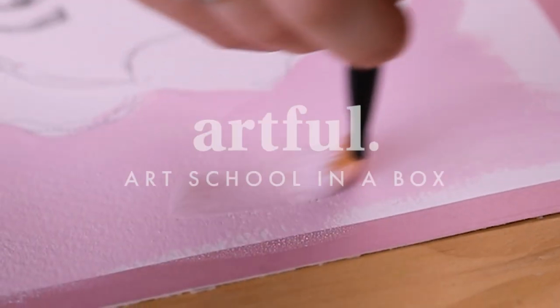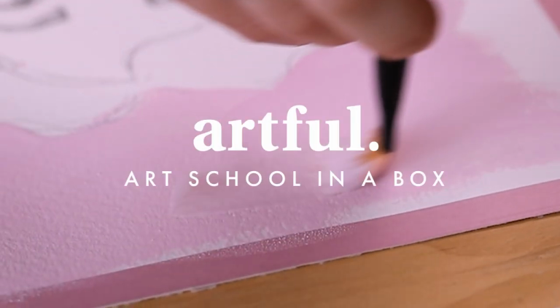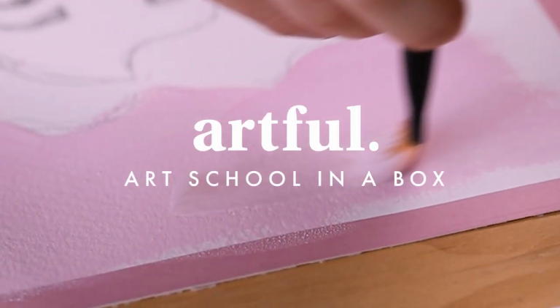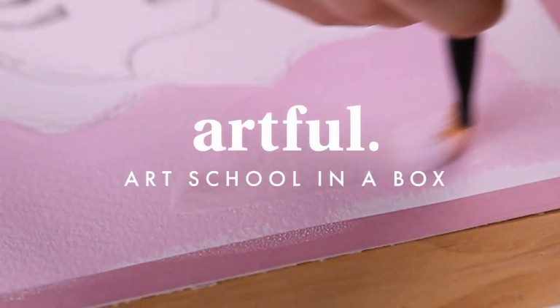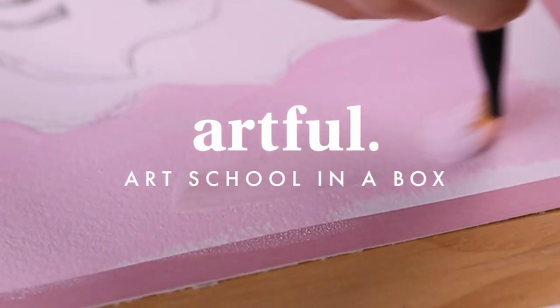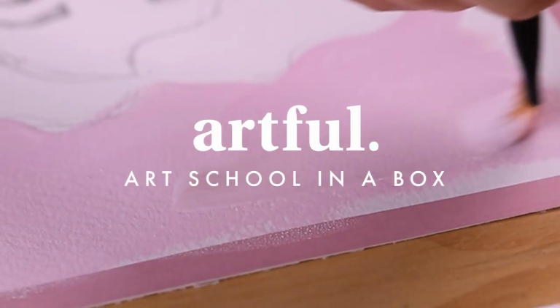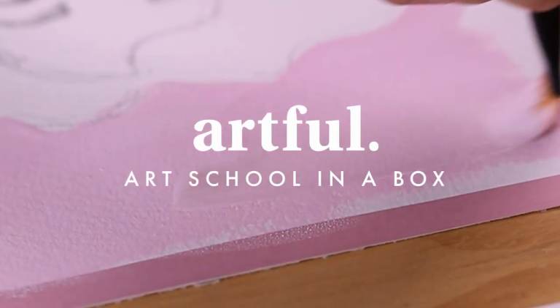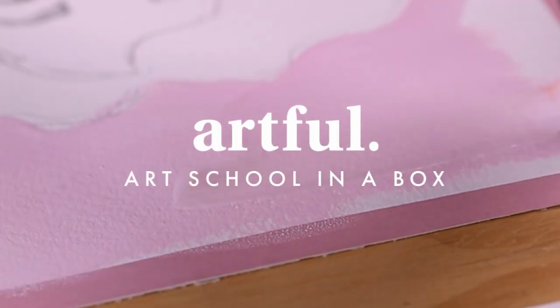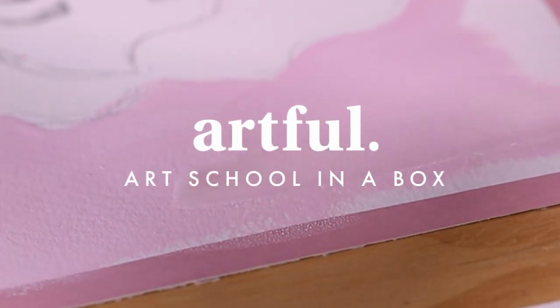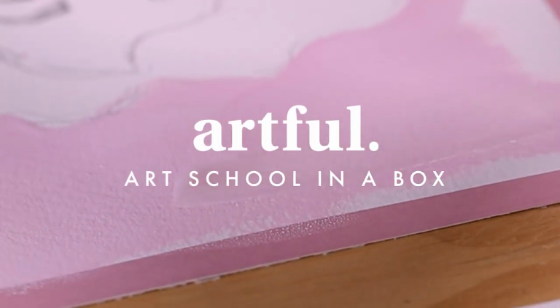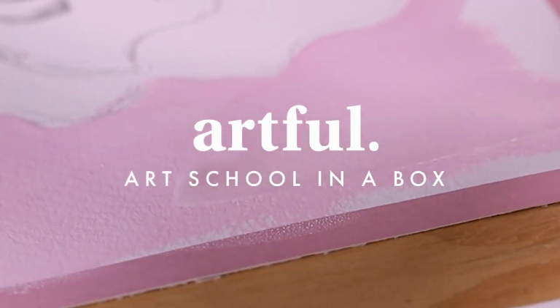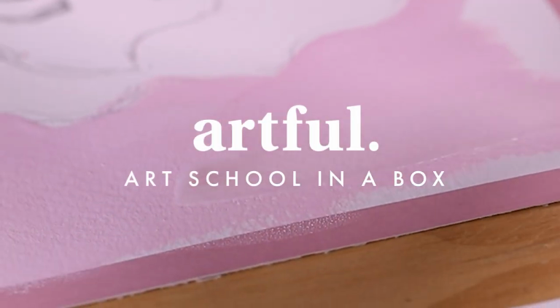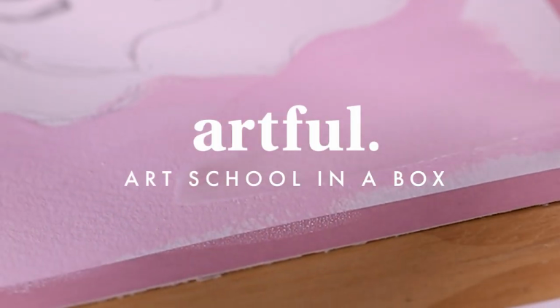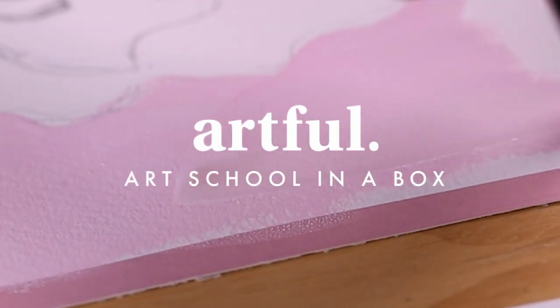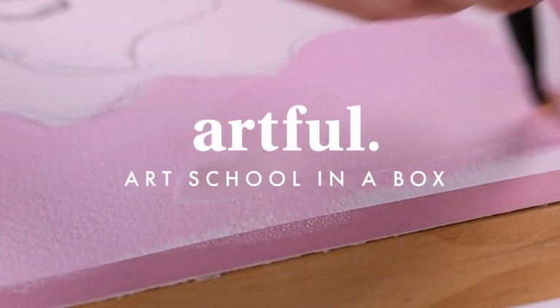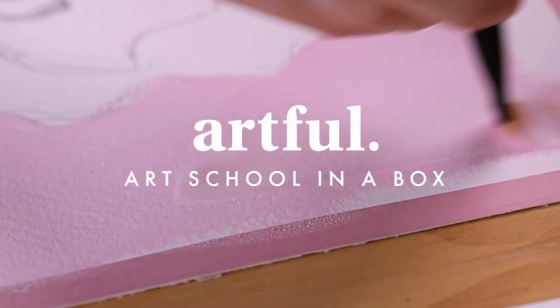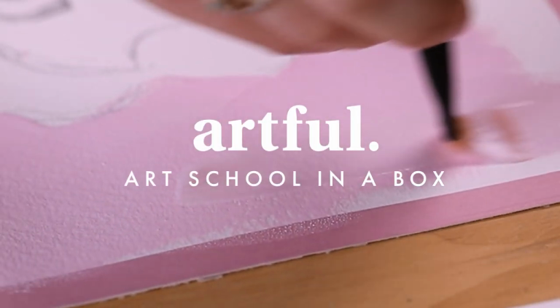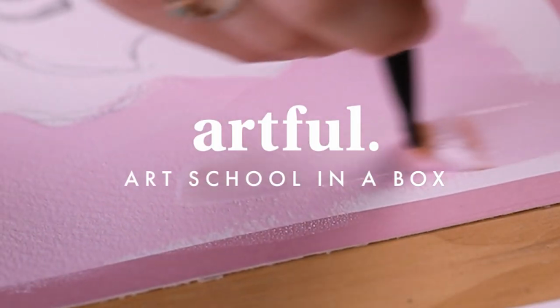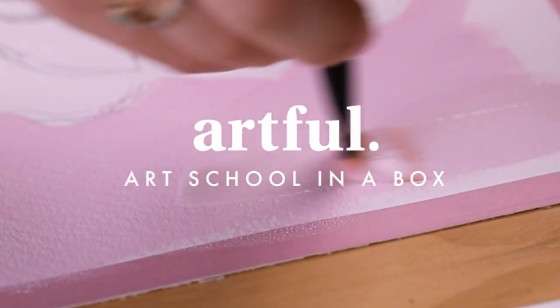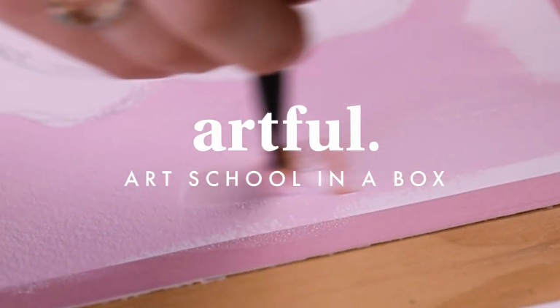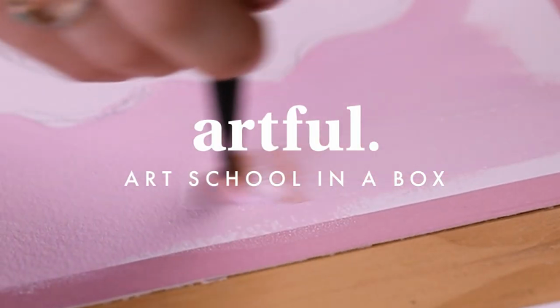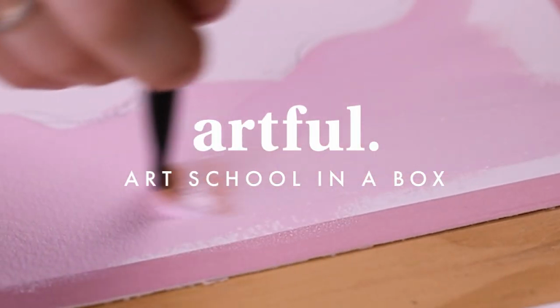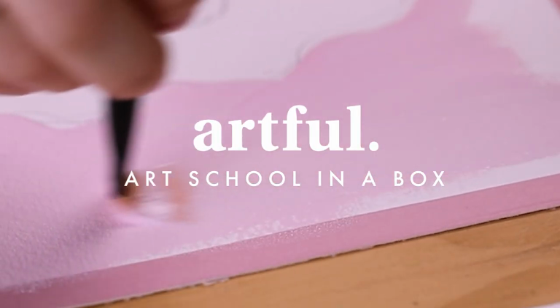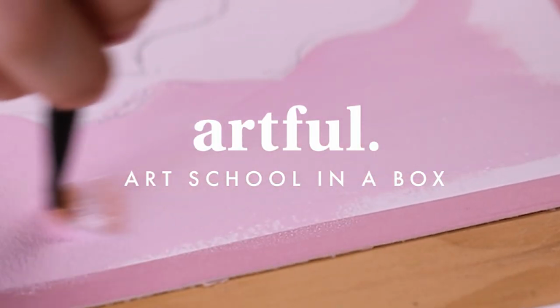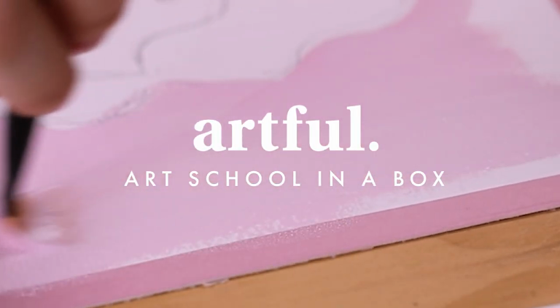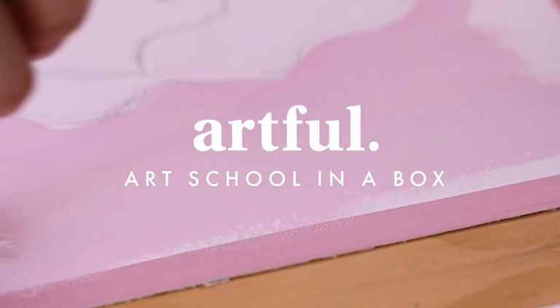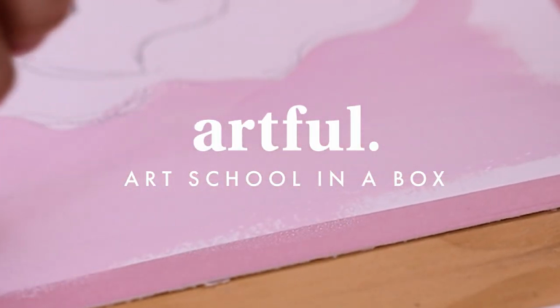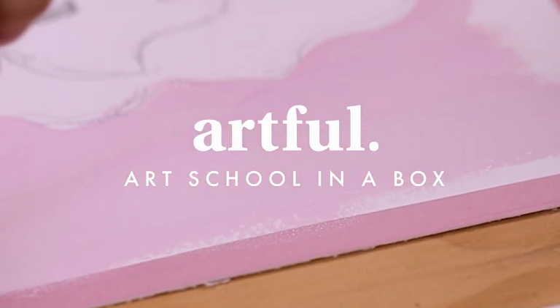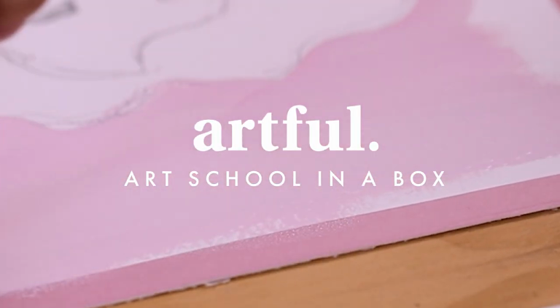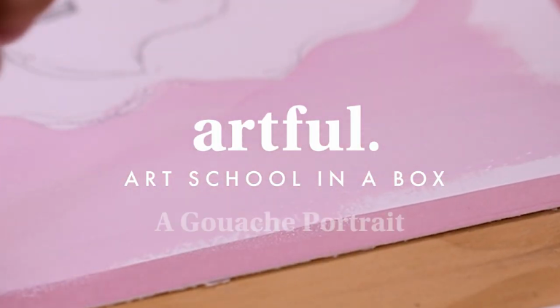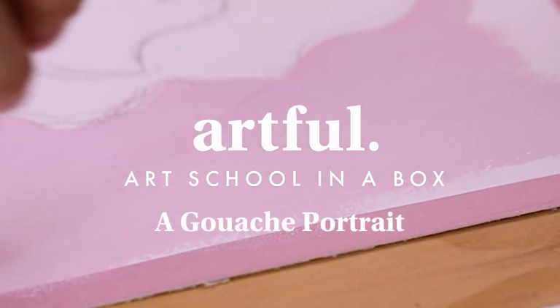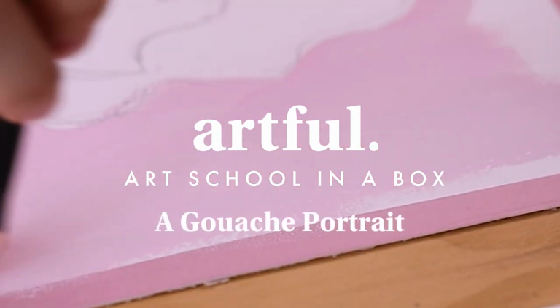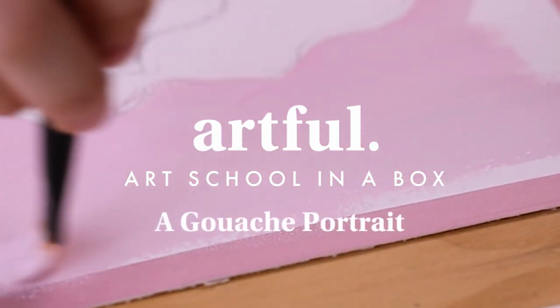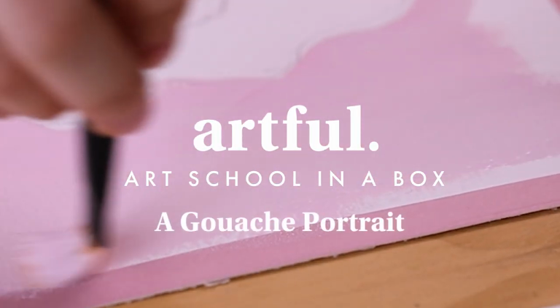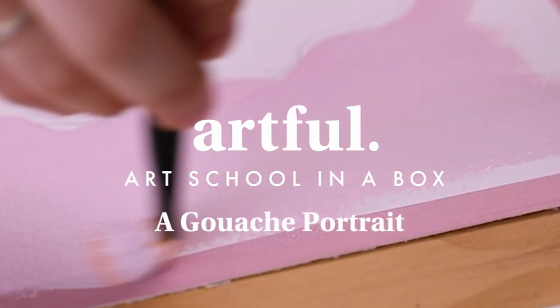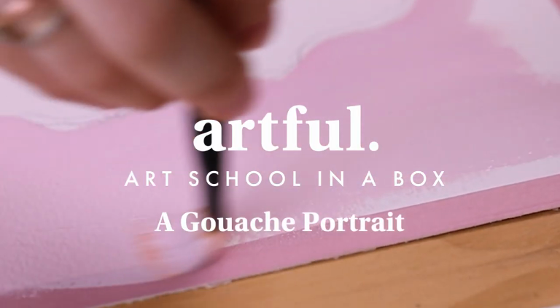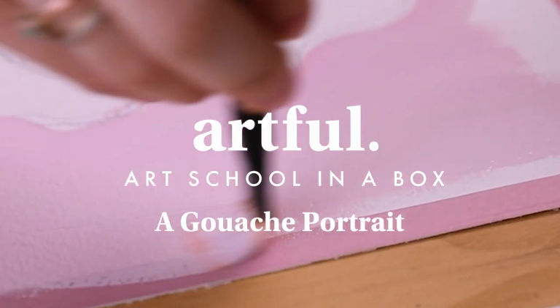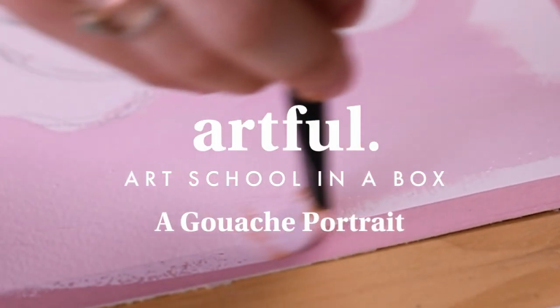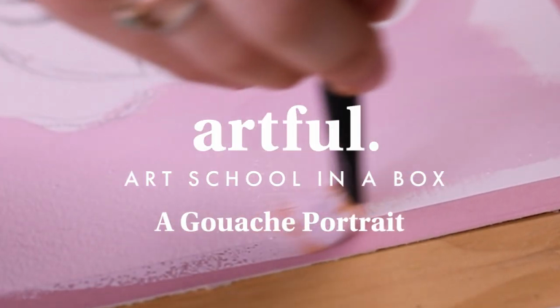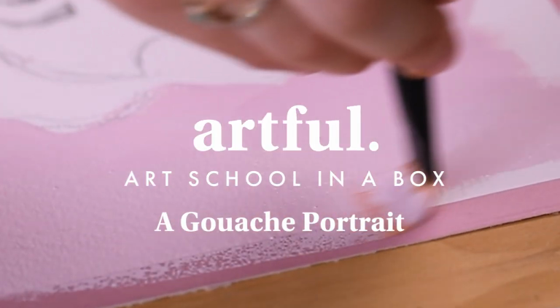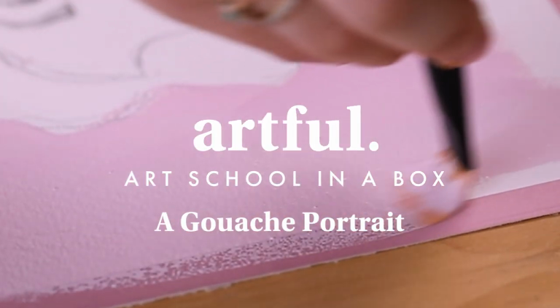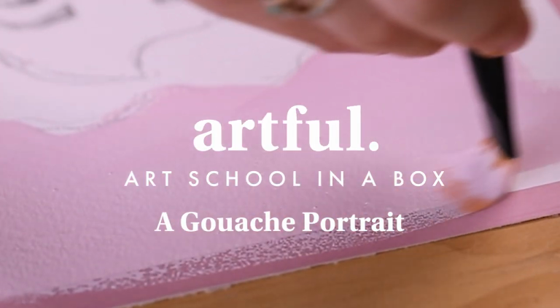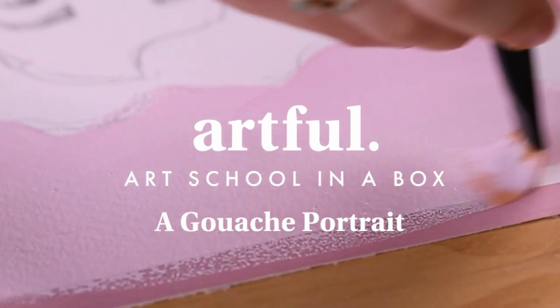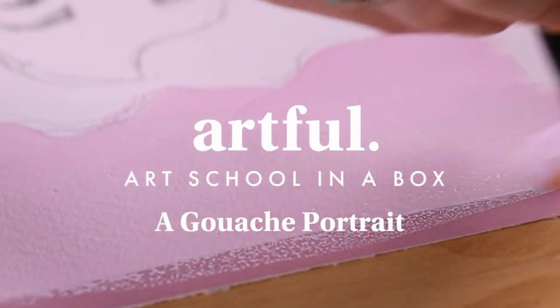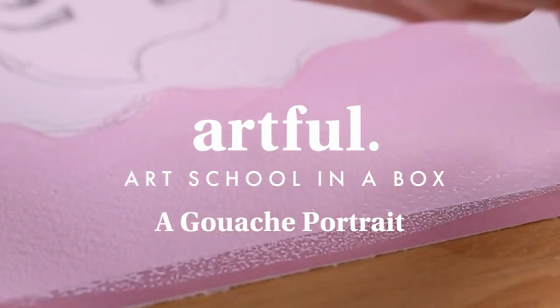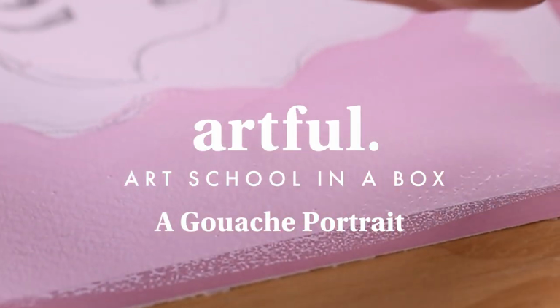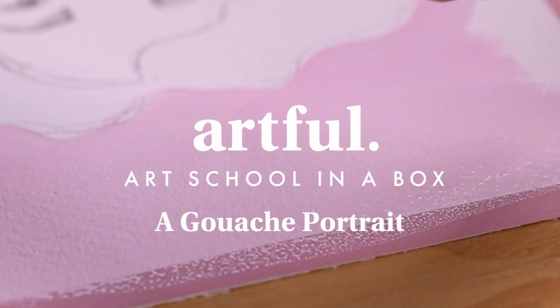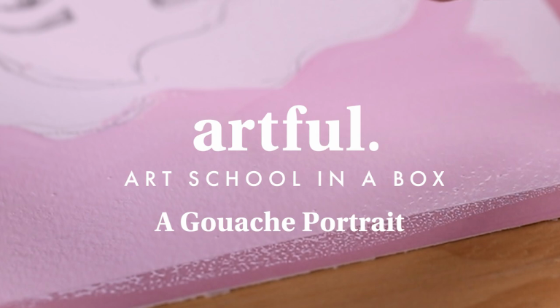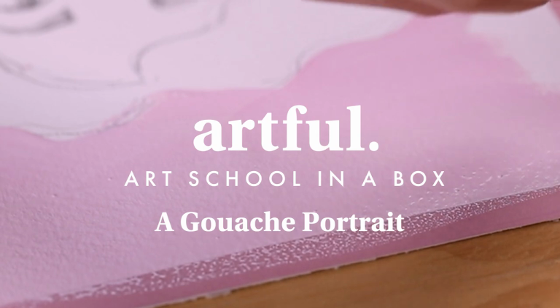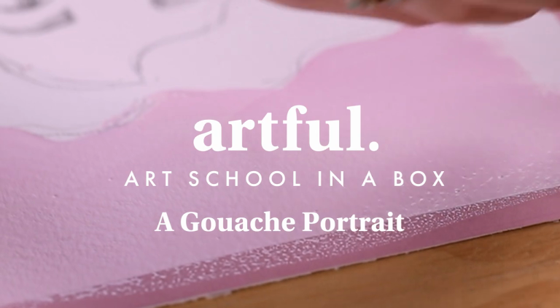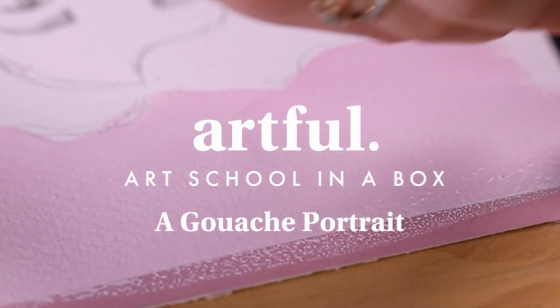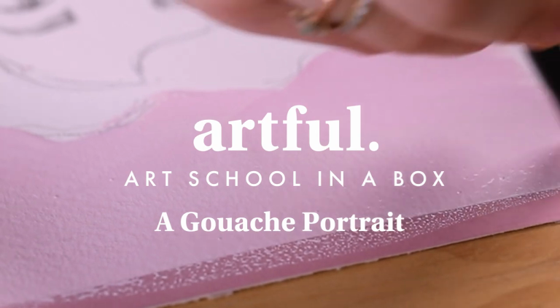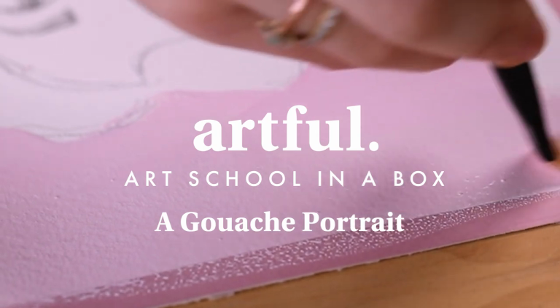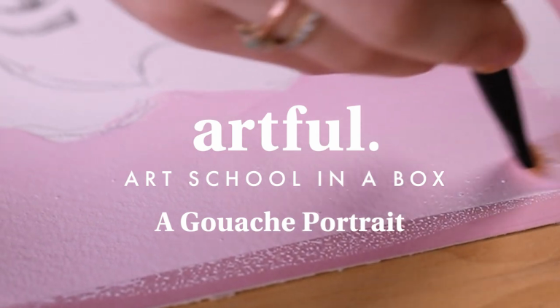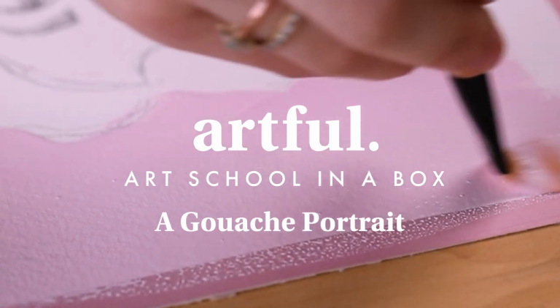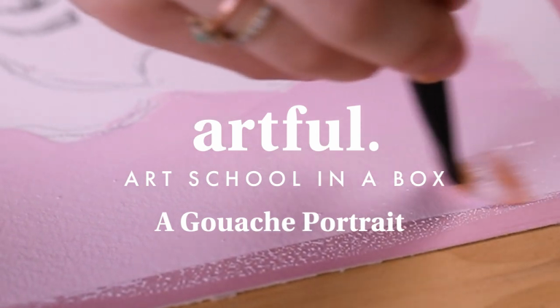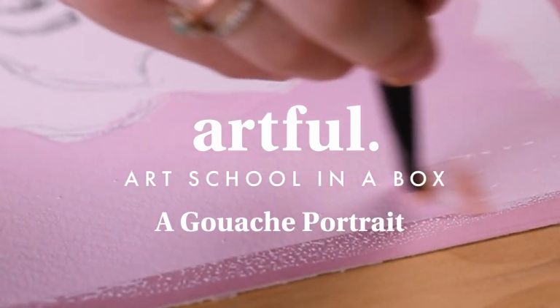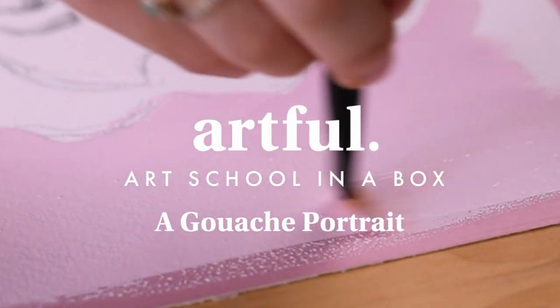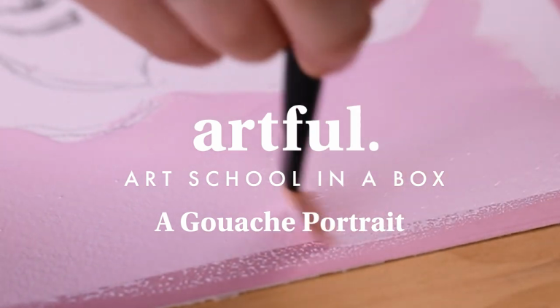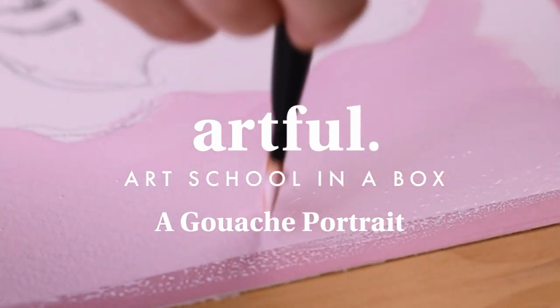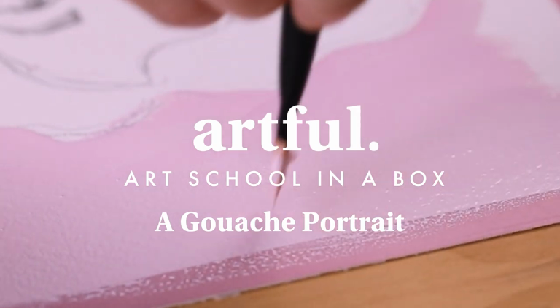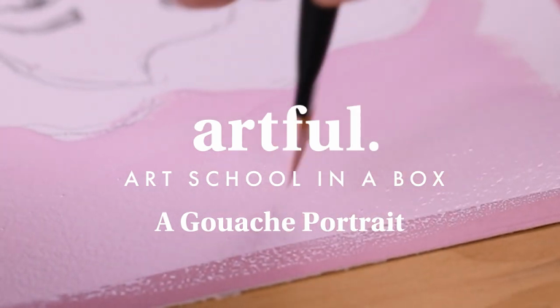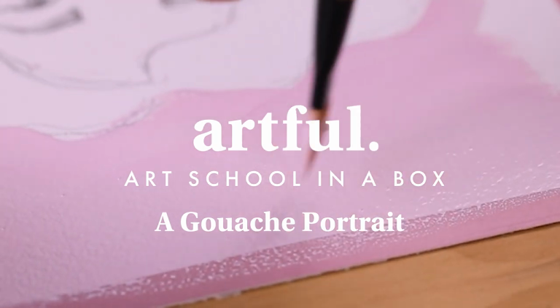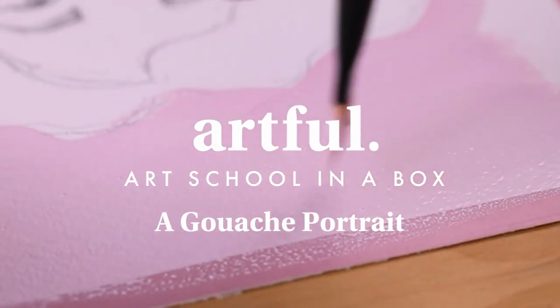Hello and welcome to Artful. Today we're having another look at our gouache paints, showing you how to create a portrait.